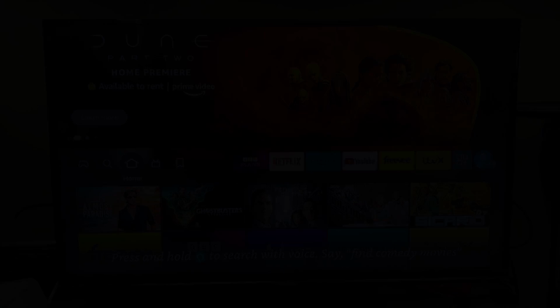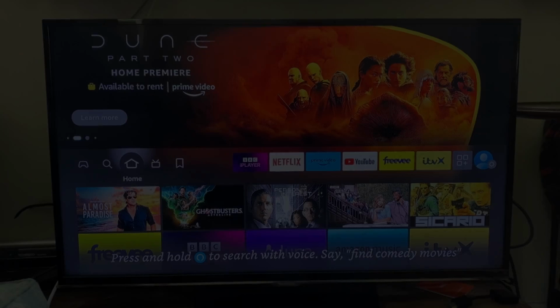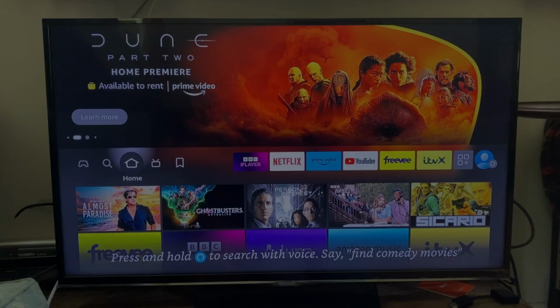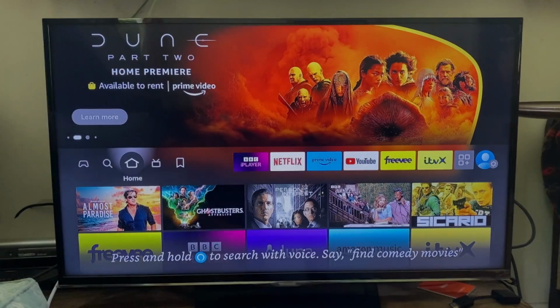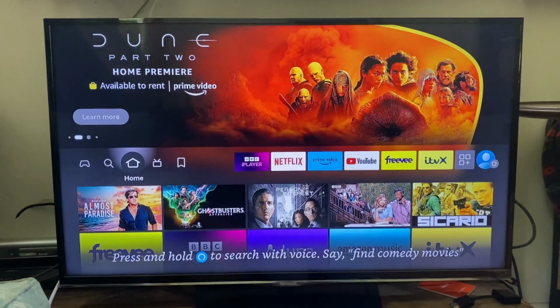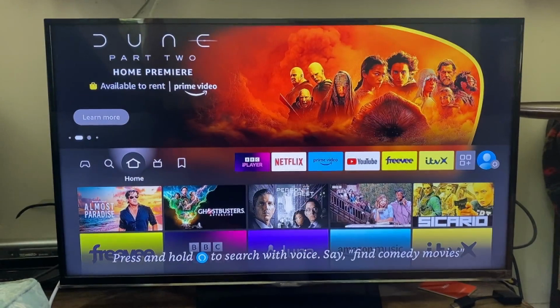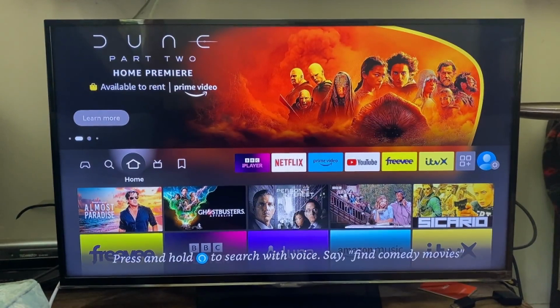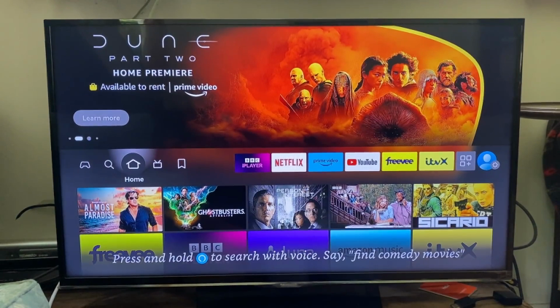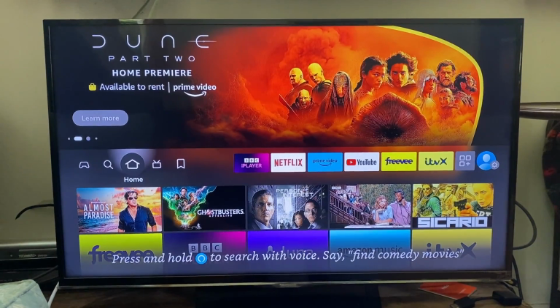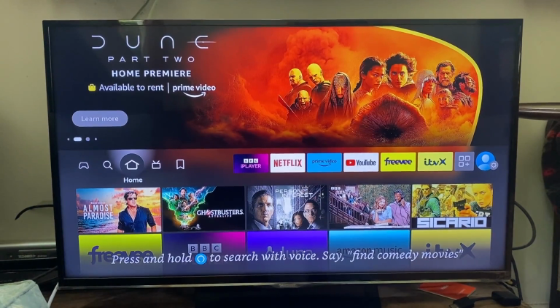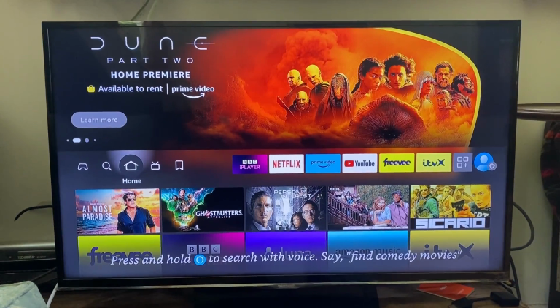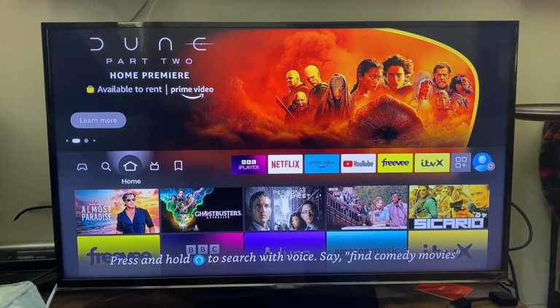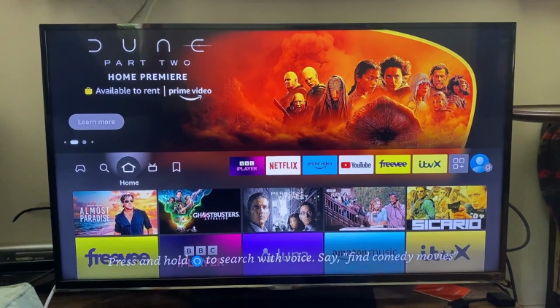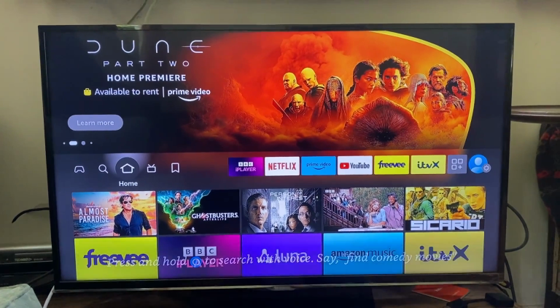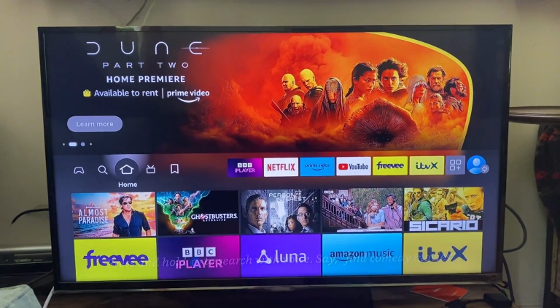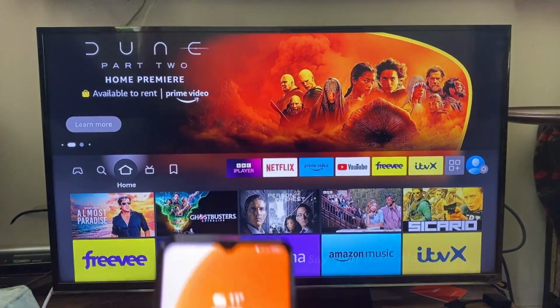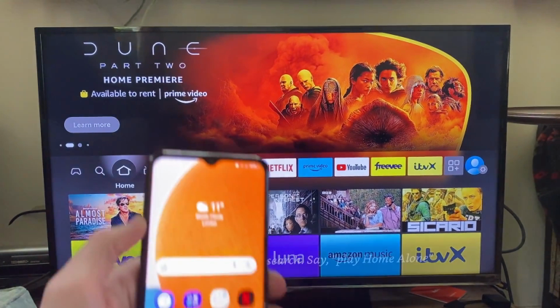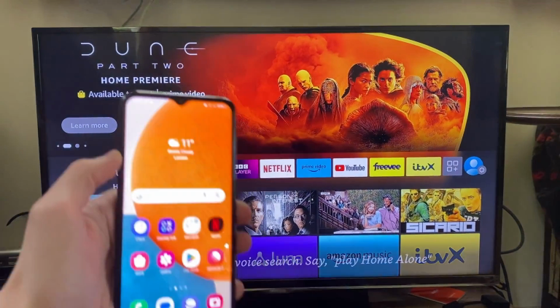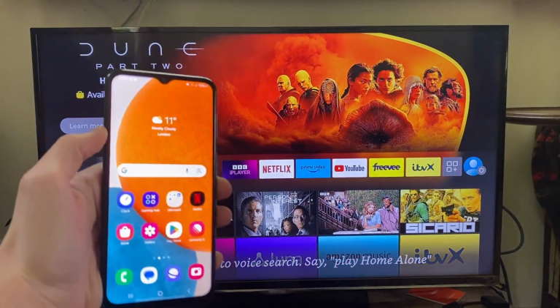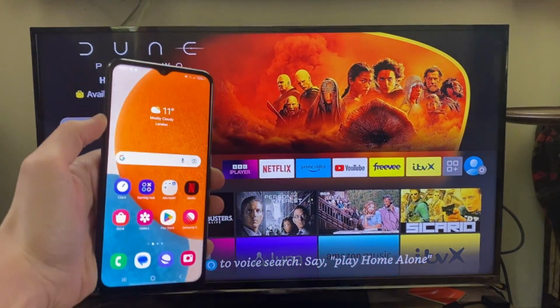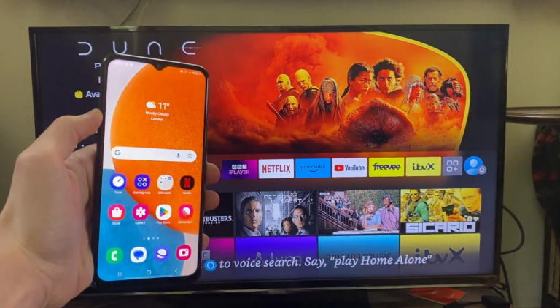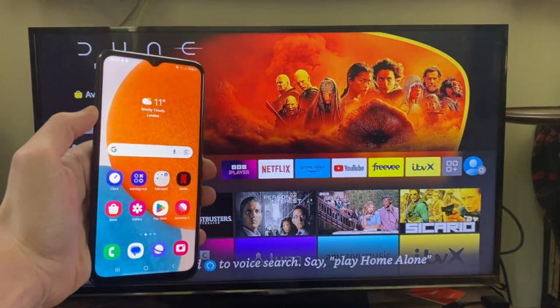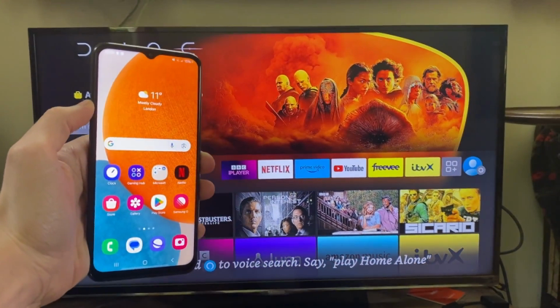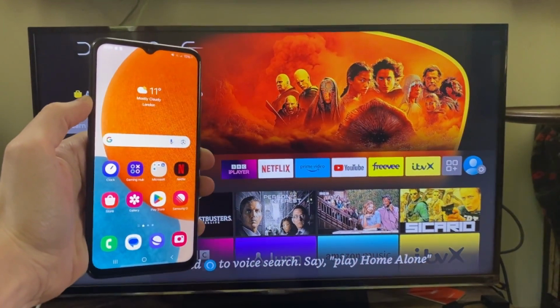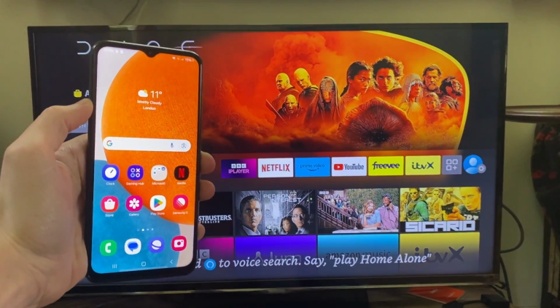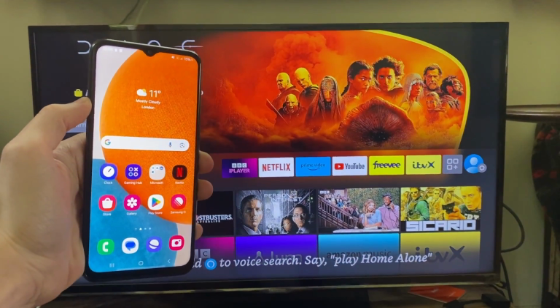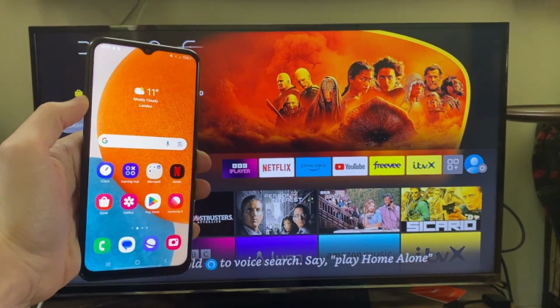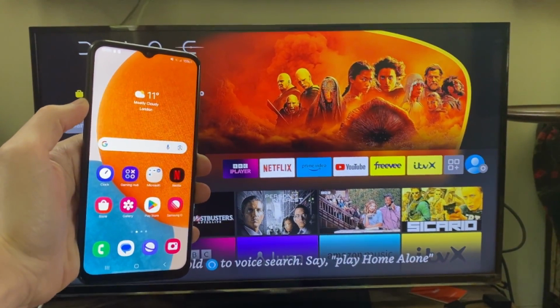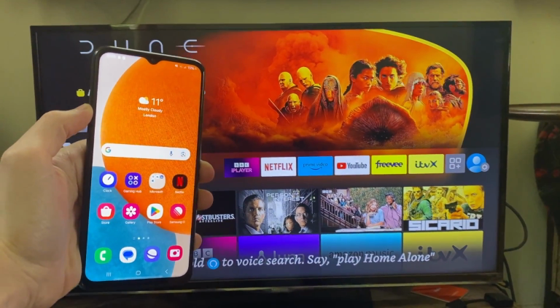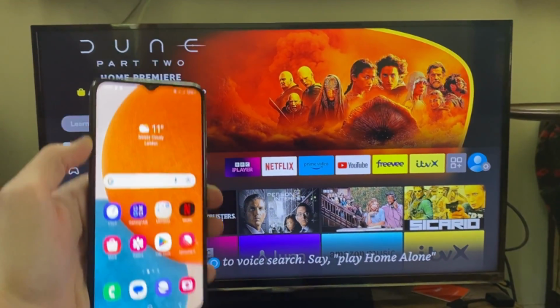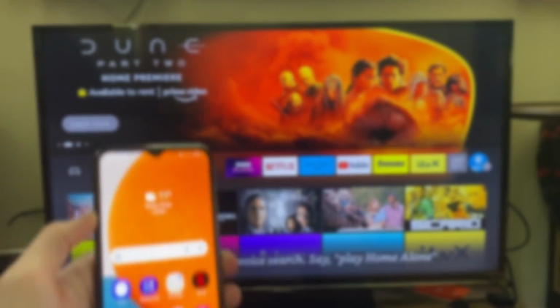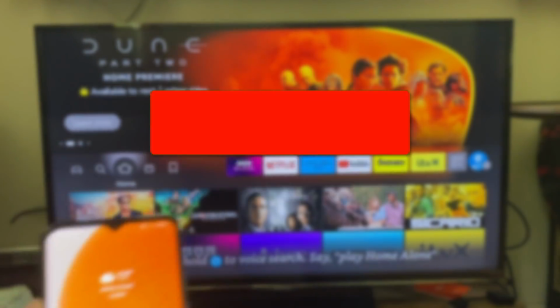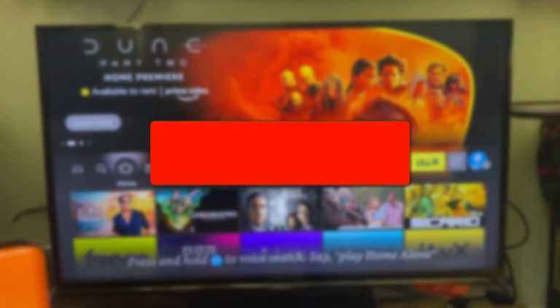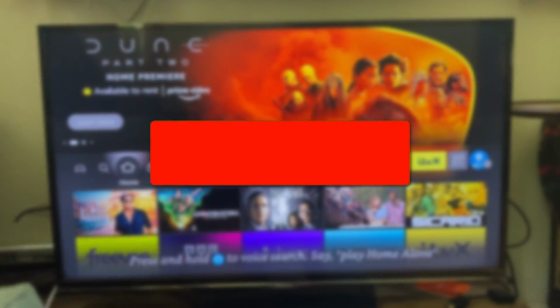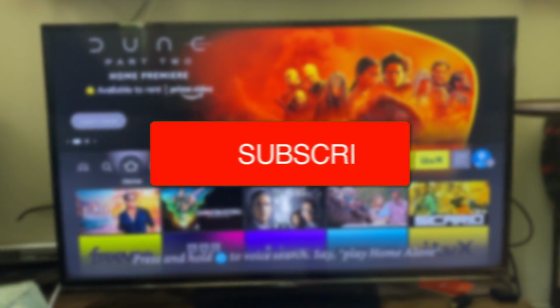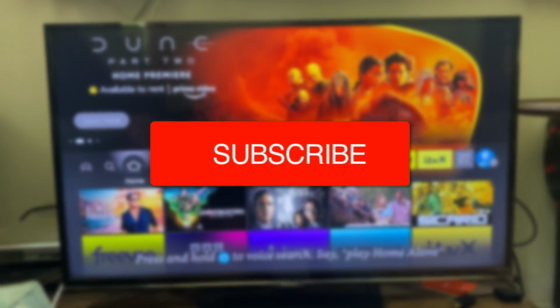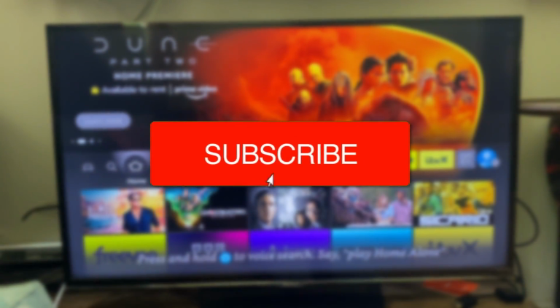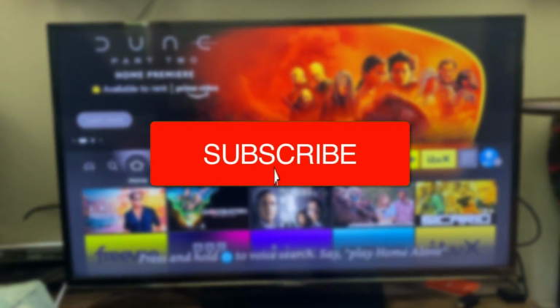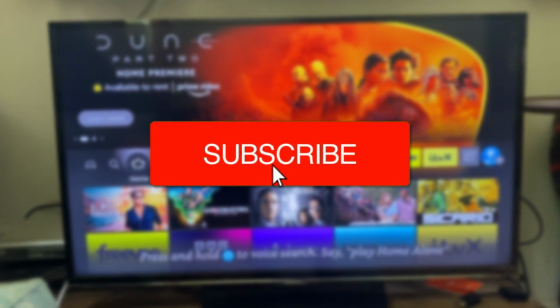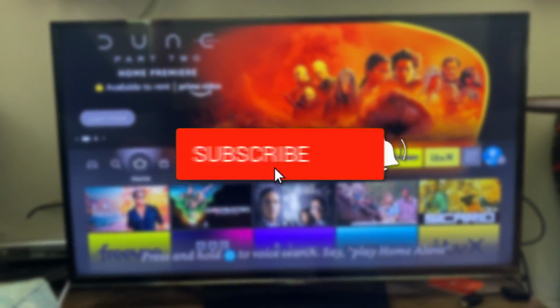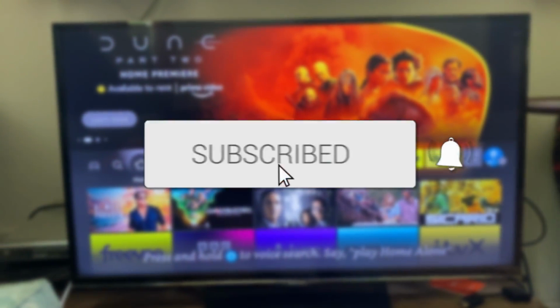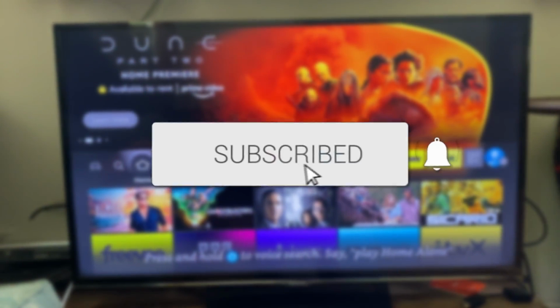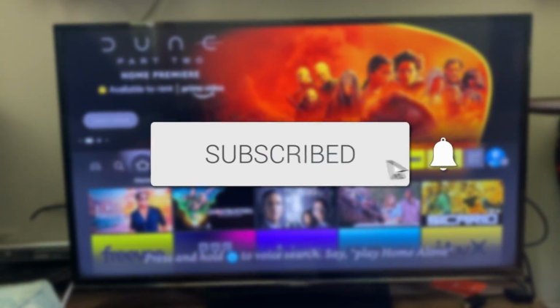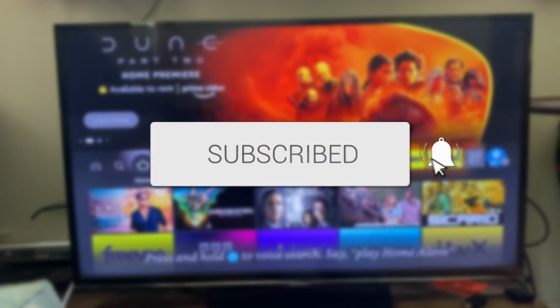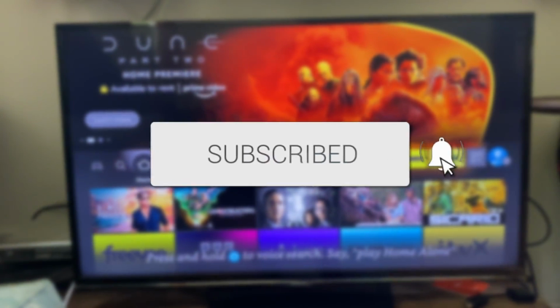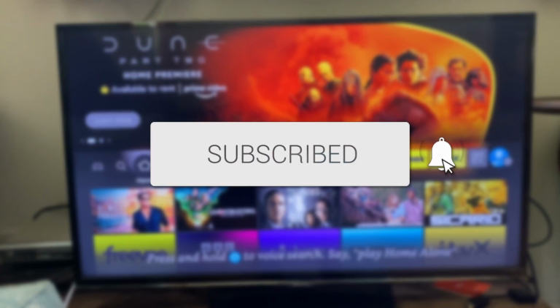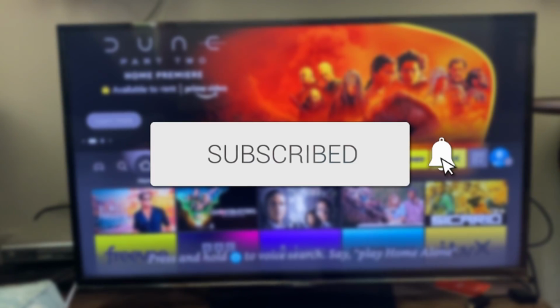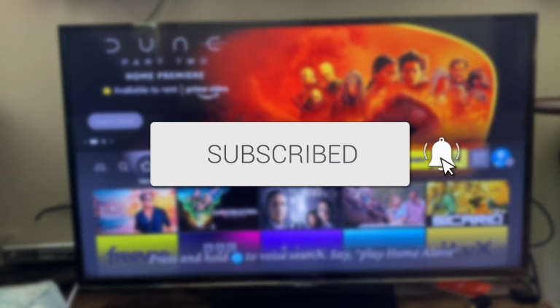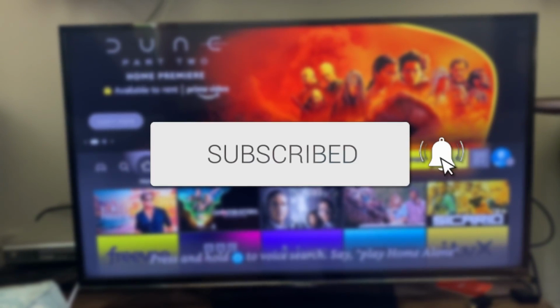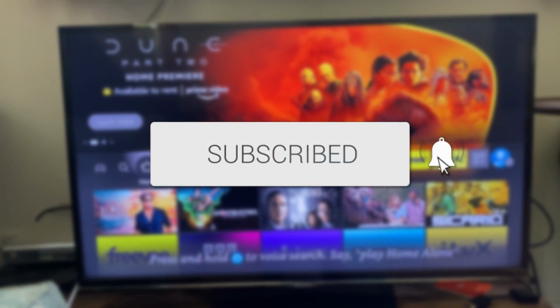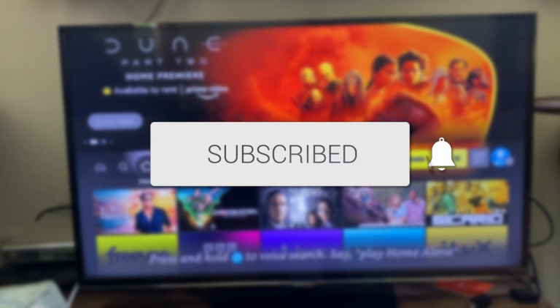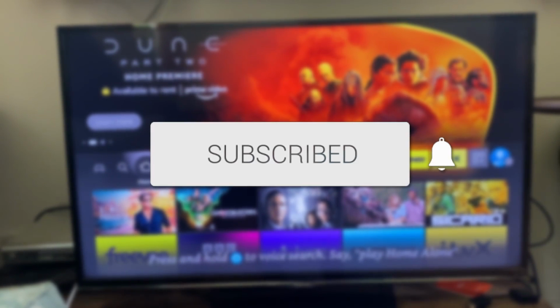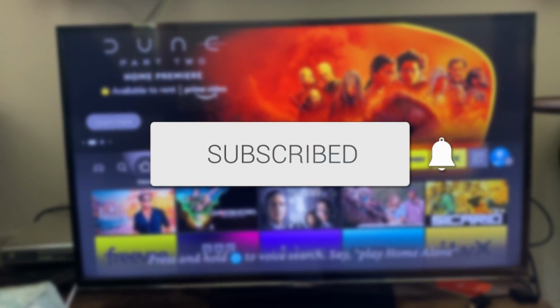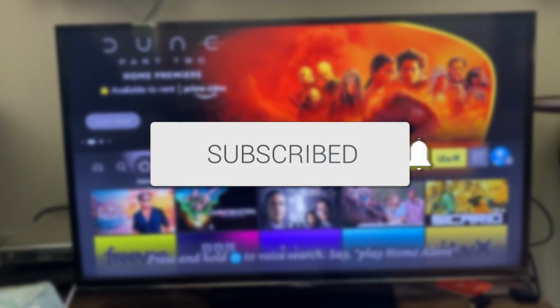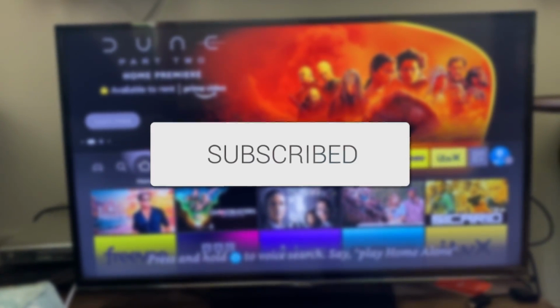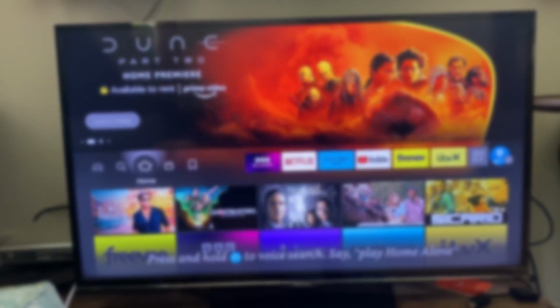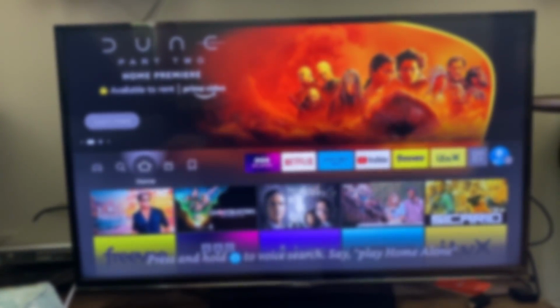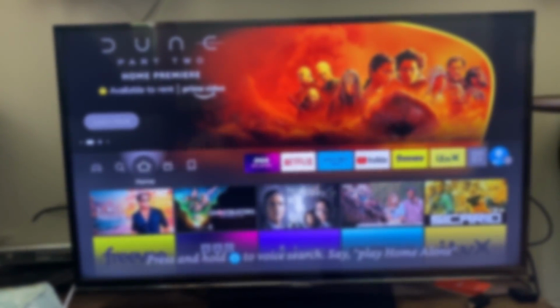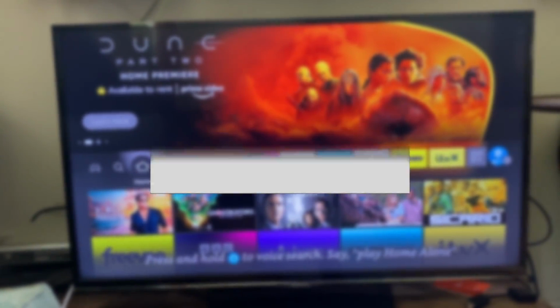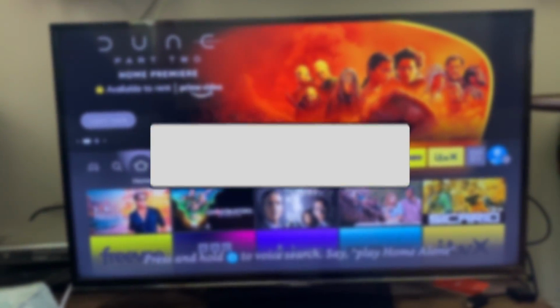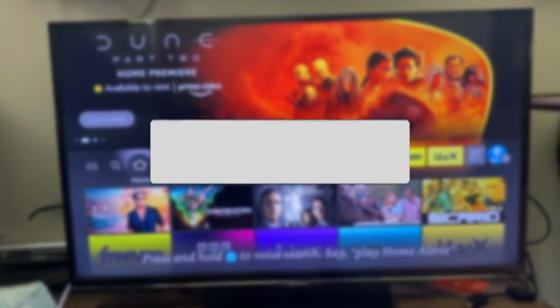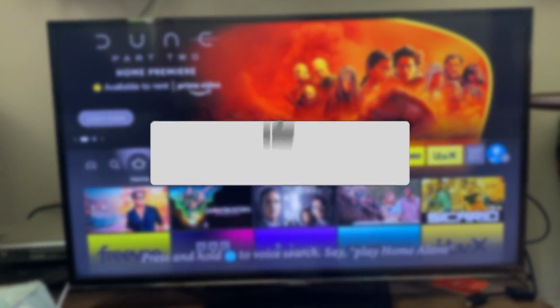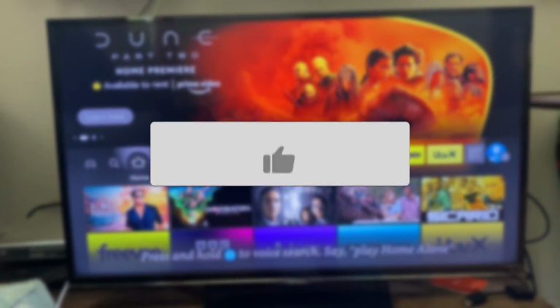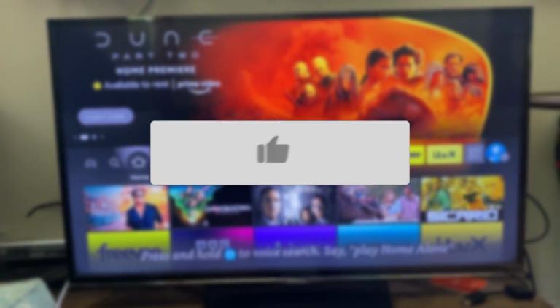We'll guide you through how to mirror your Android to your Fire TV Stick. If you find this guide useful then please consider subscribing and liking the video.